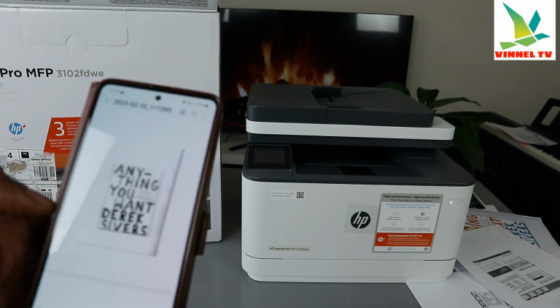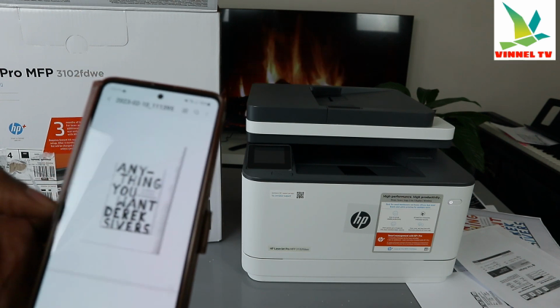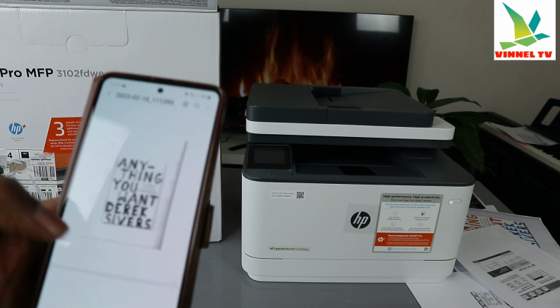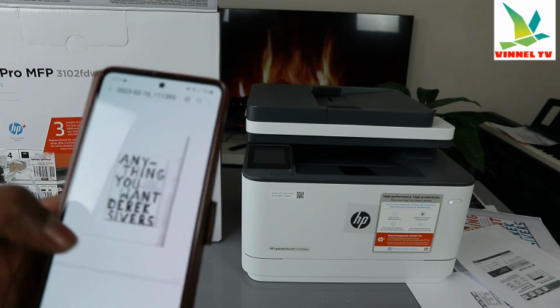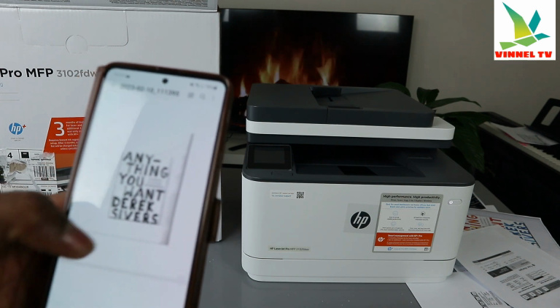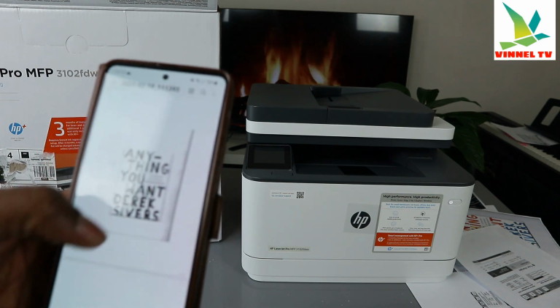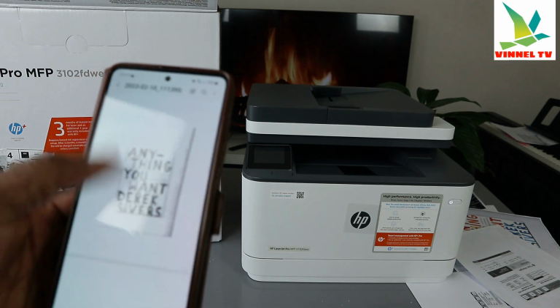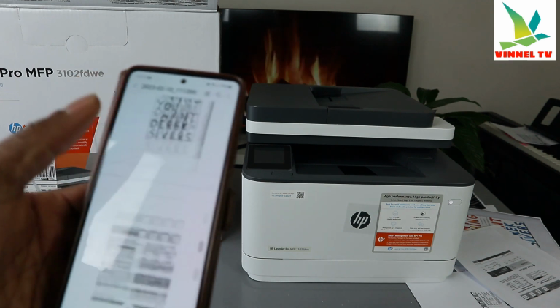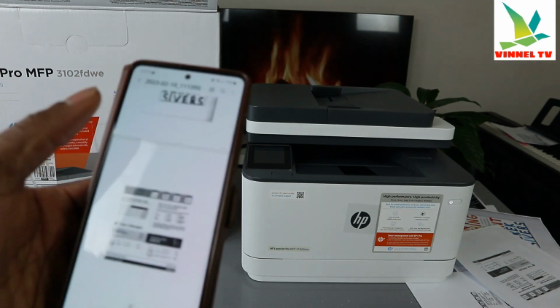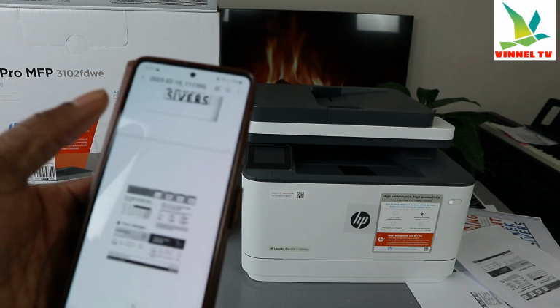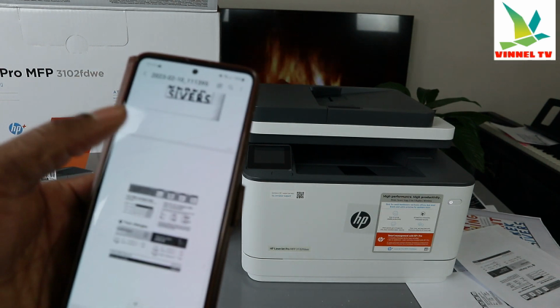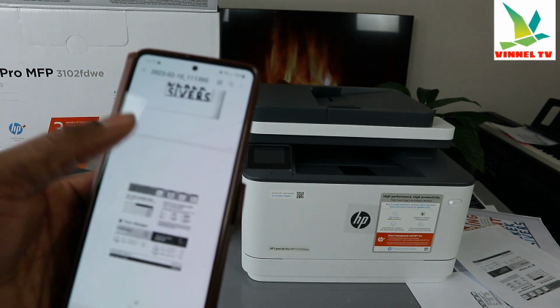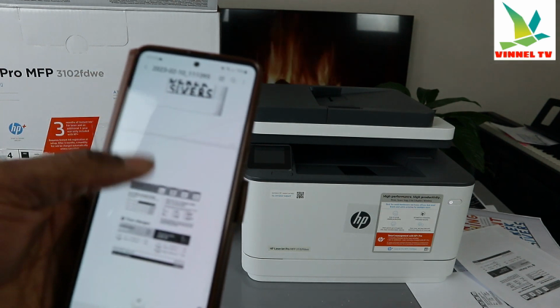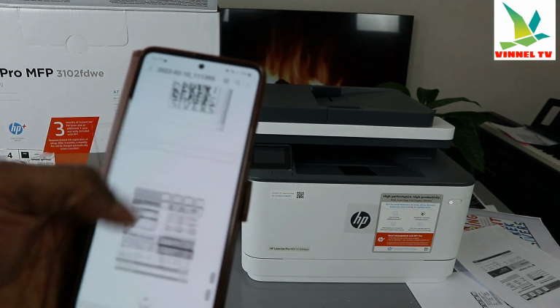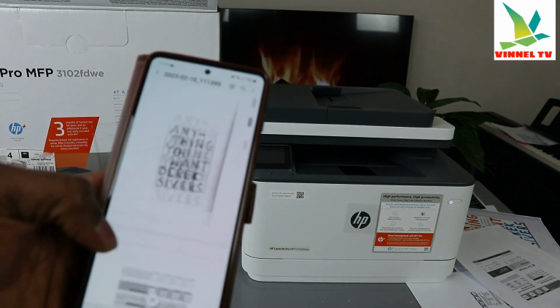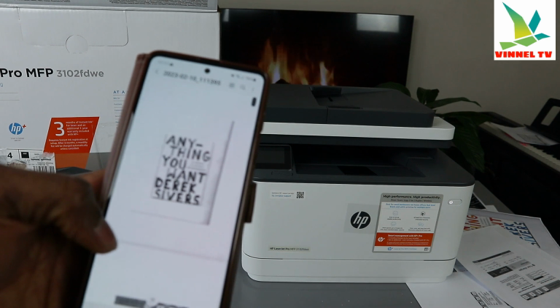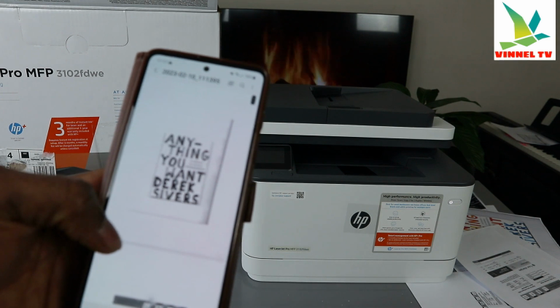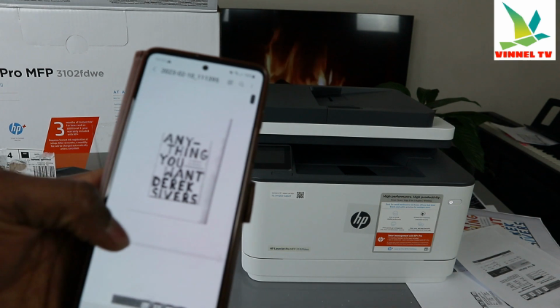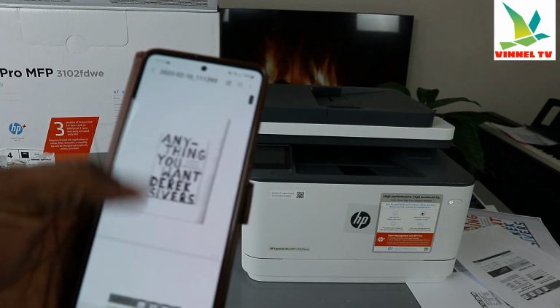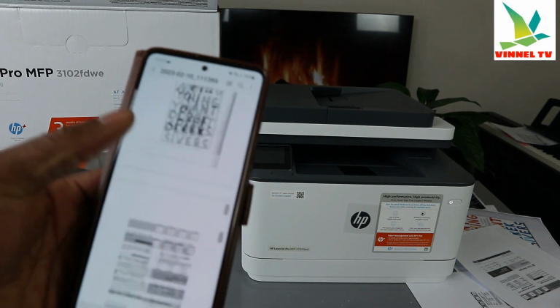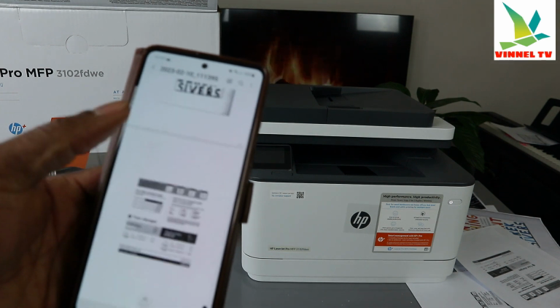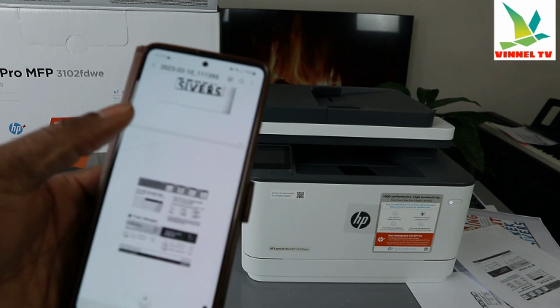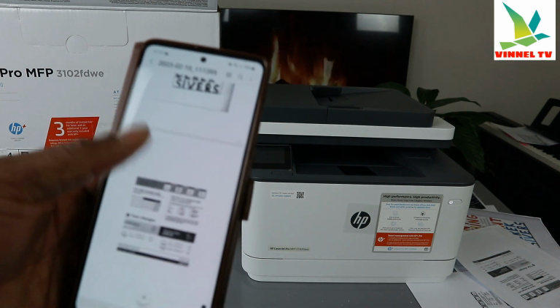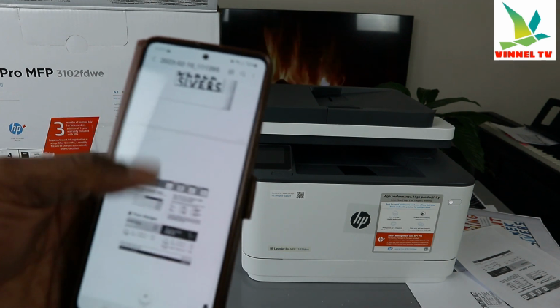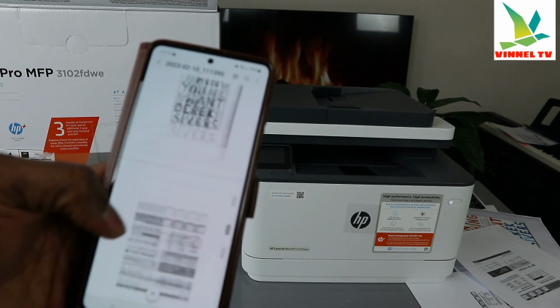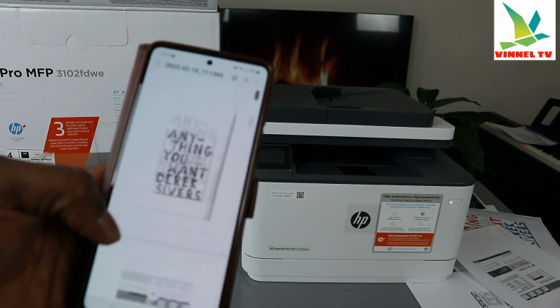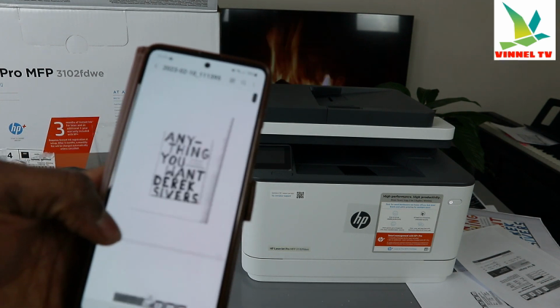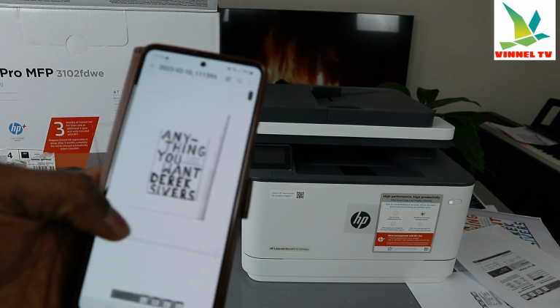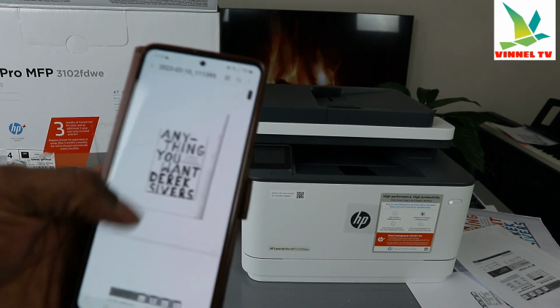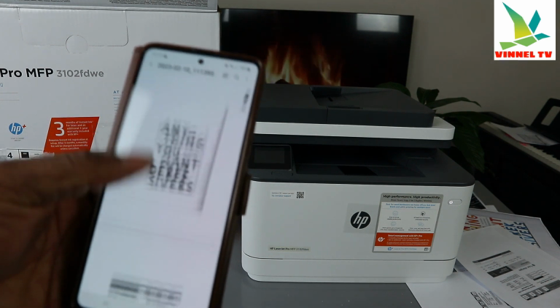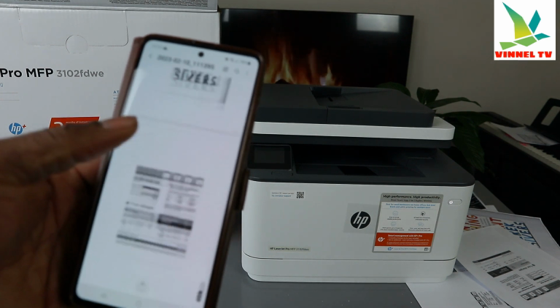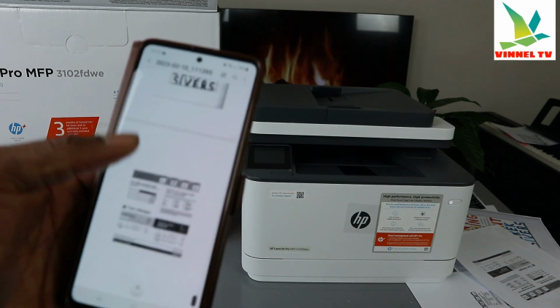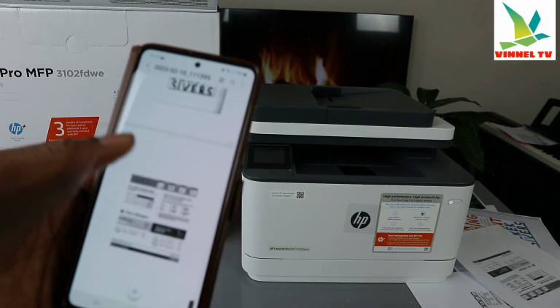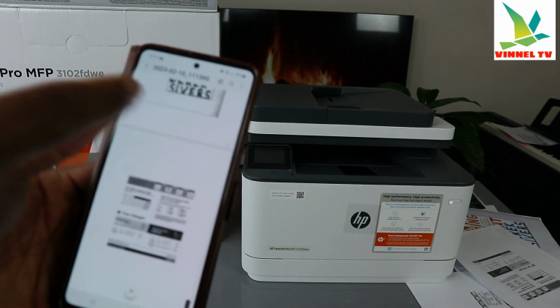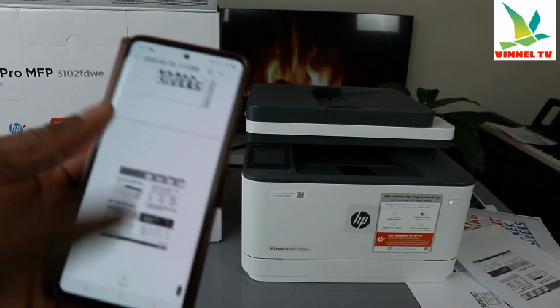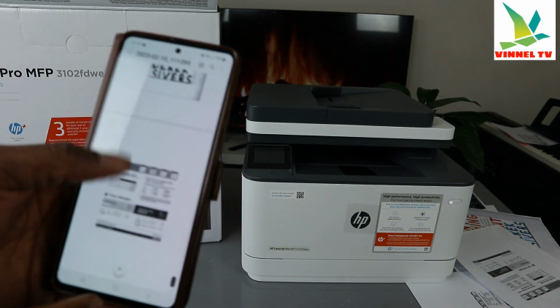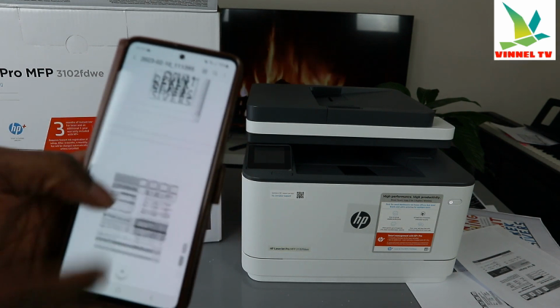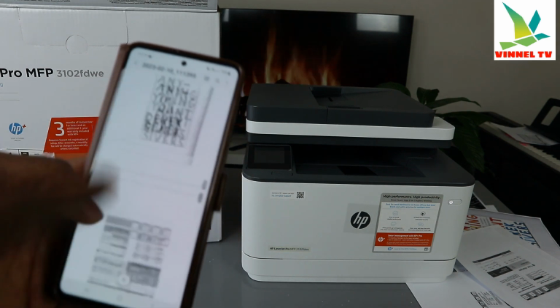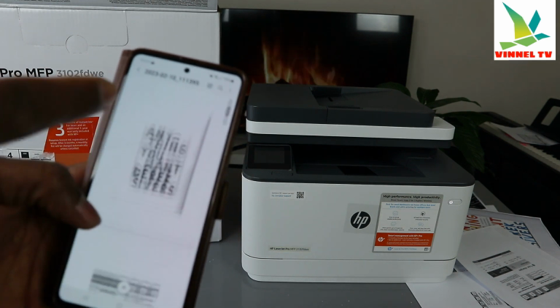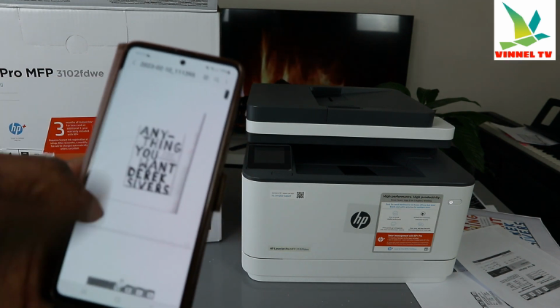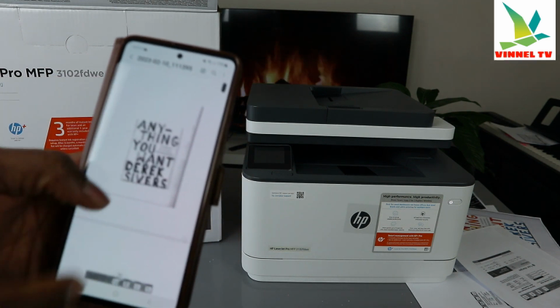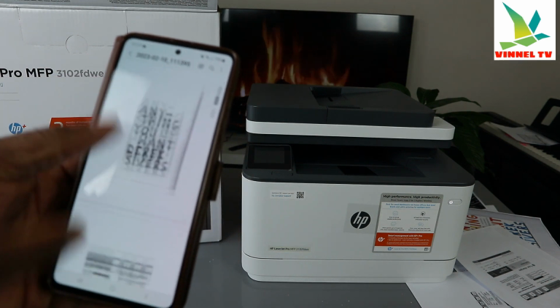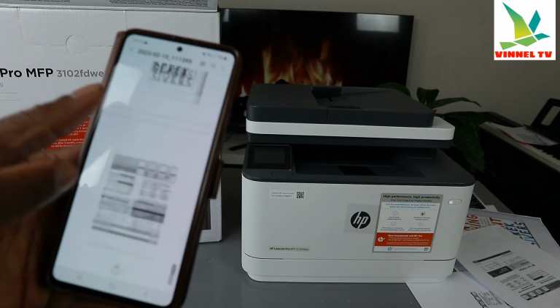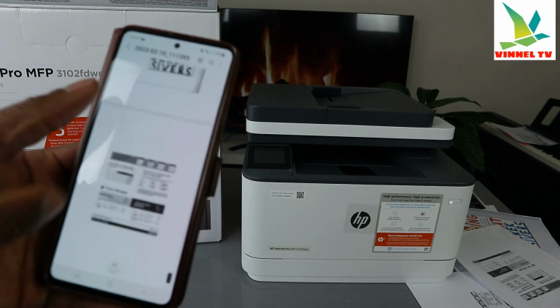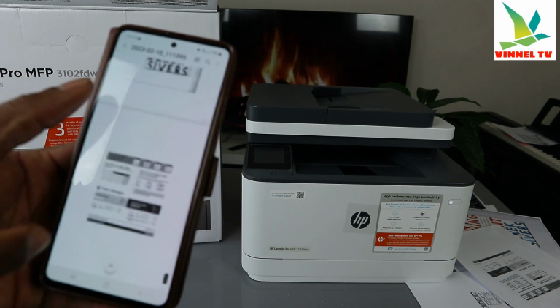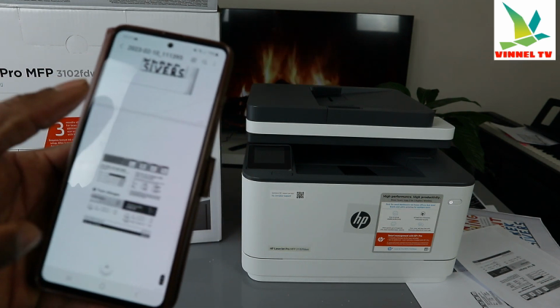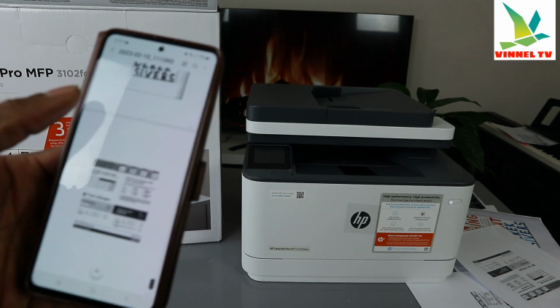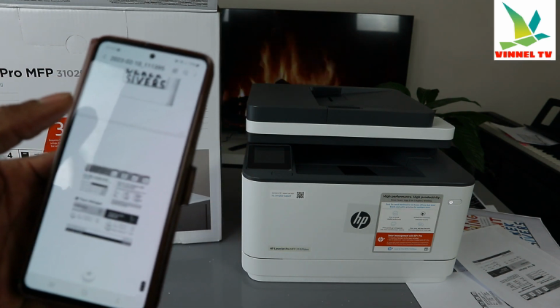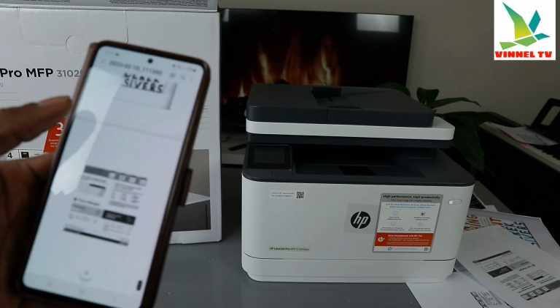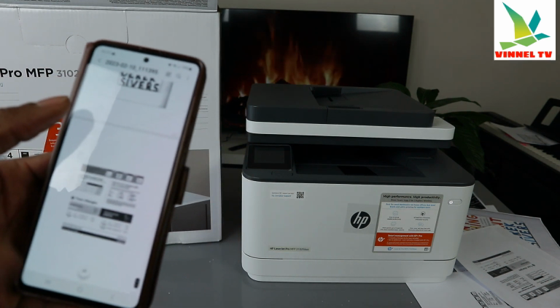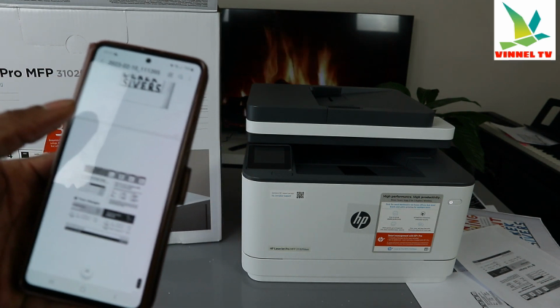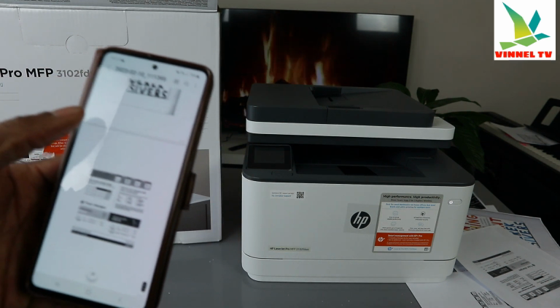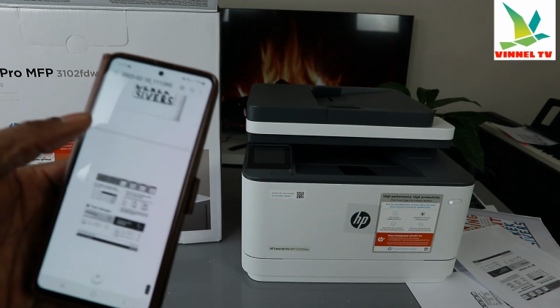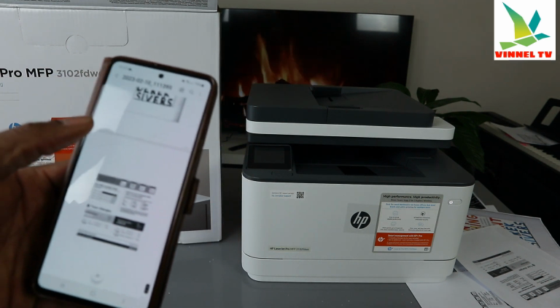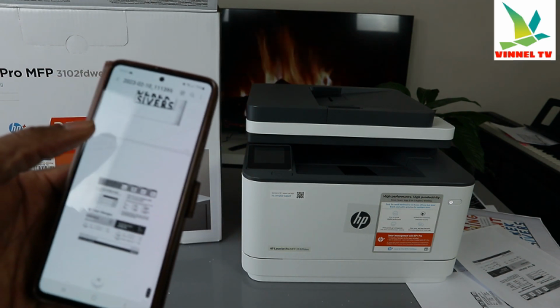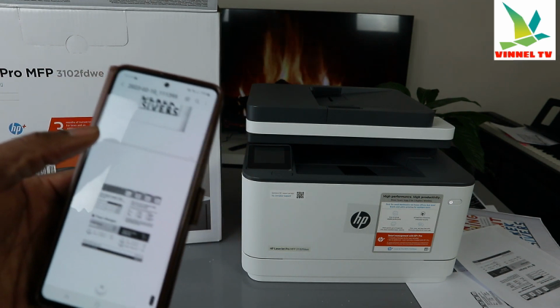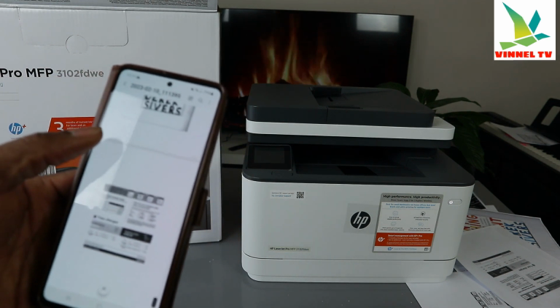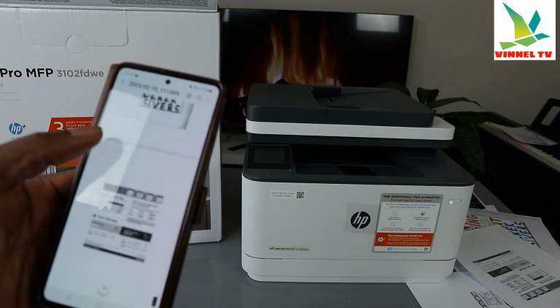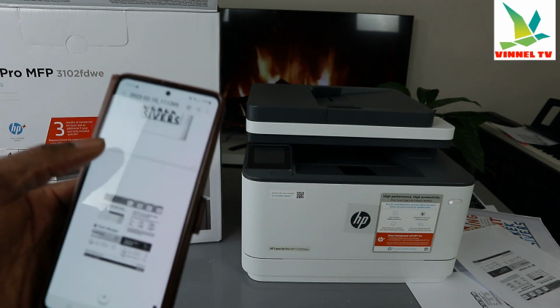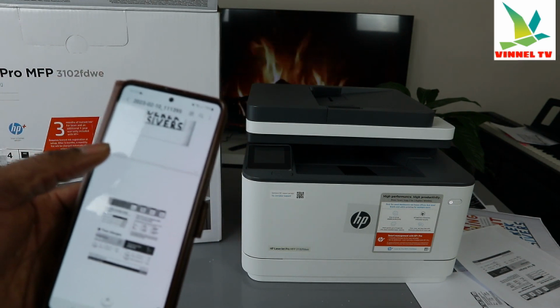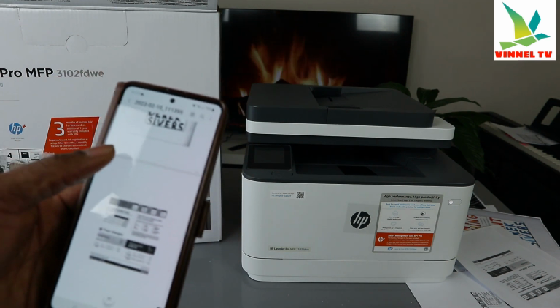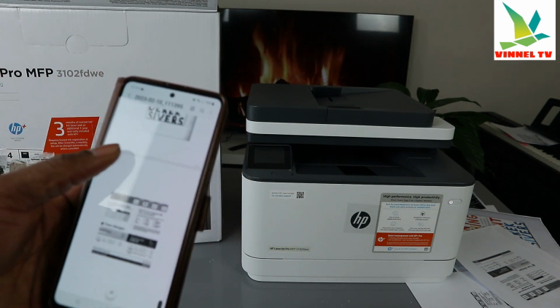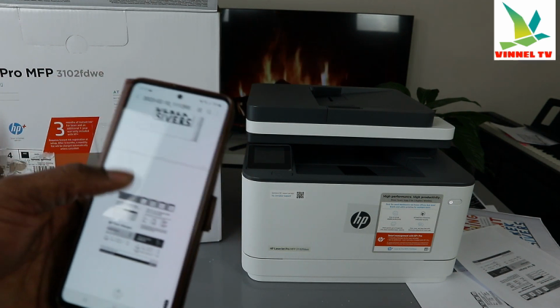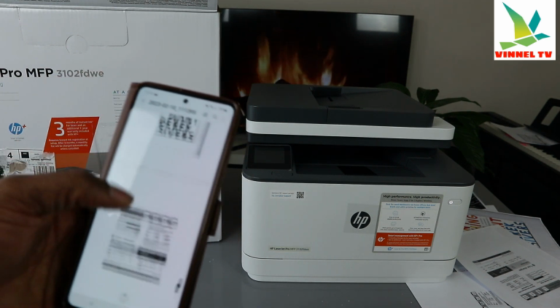This is the document we scanned — it's two pages. When we printed it out, we printed it double-sided.